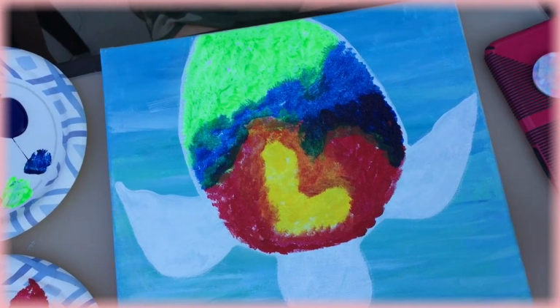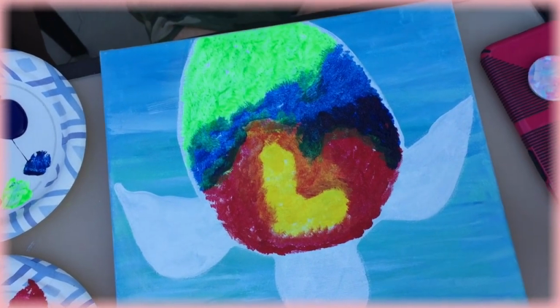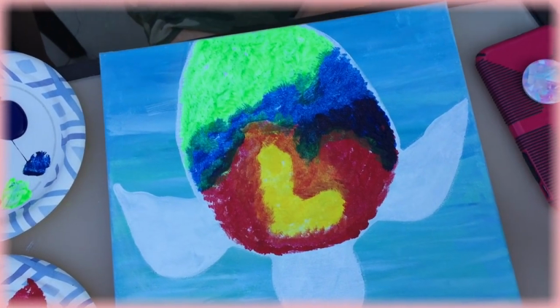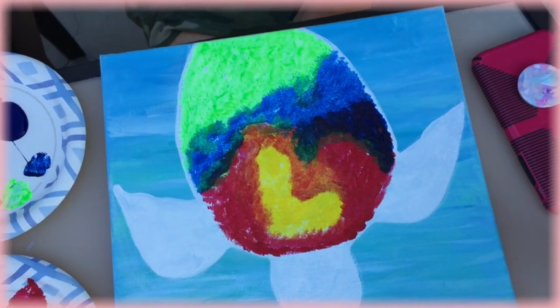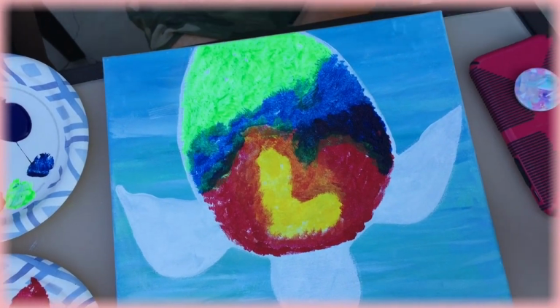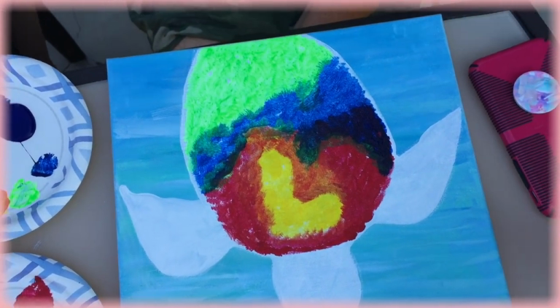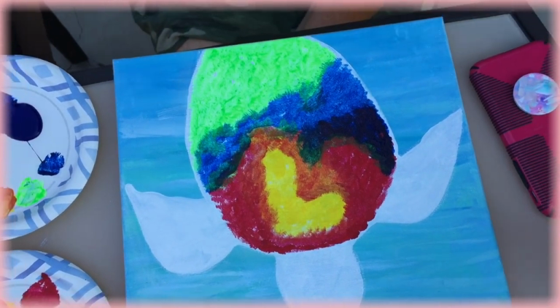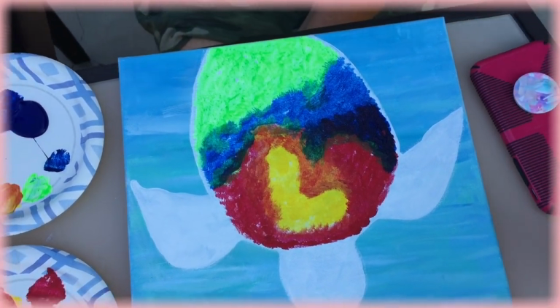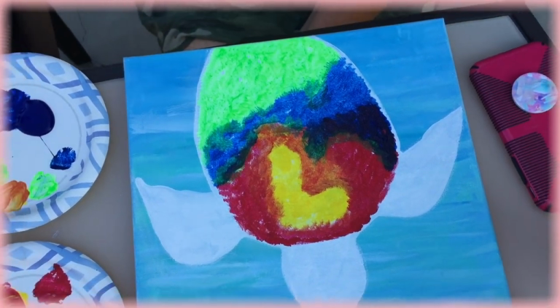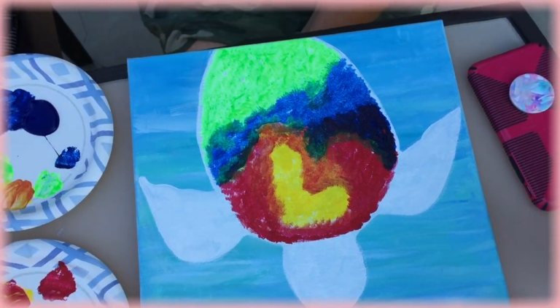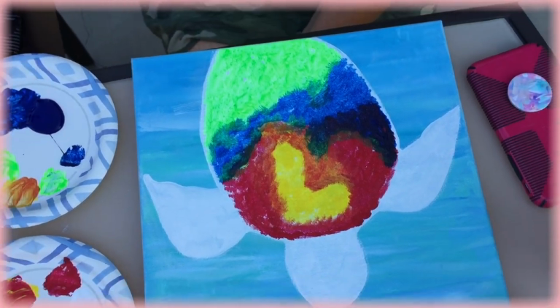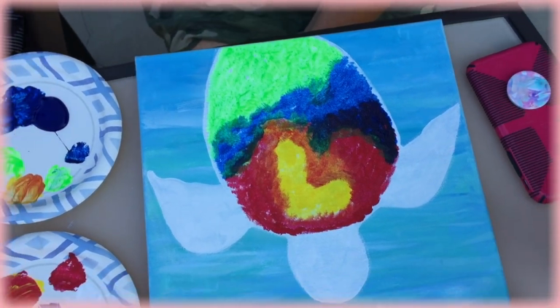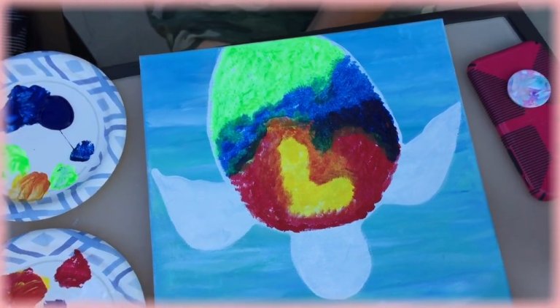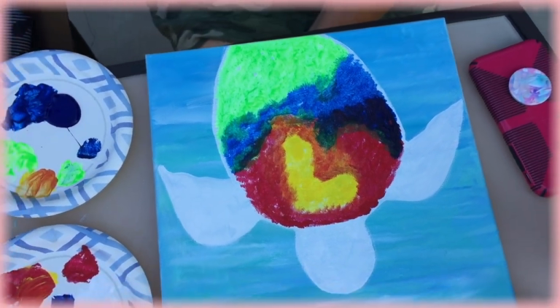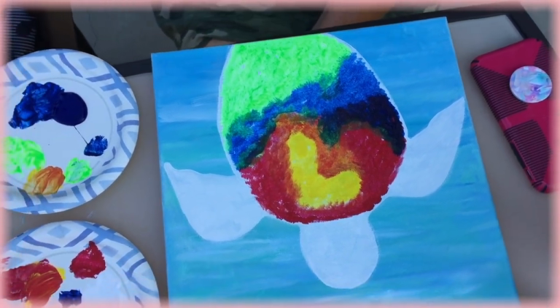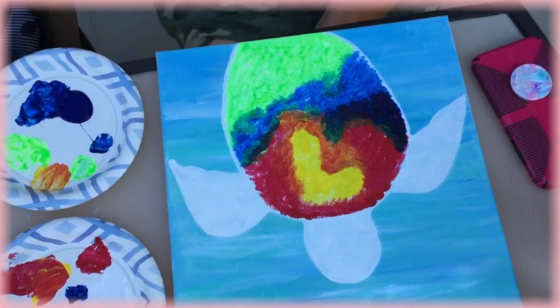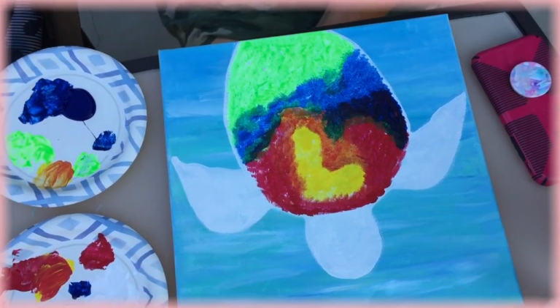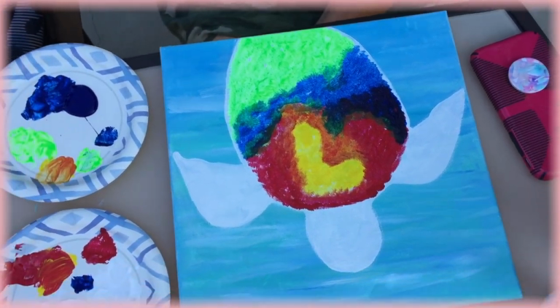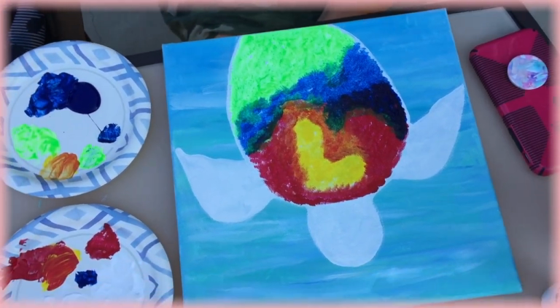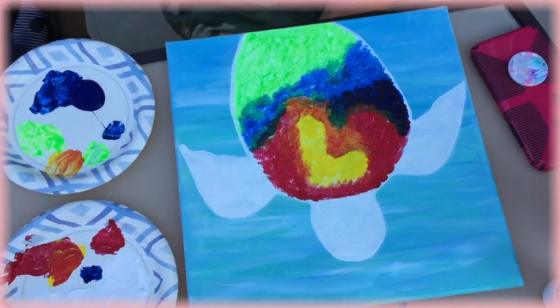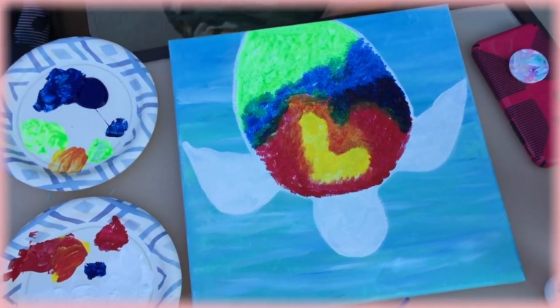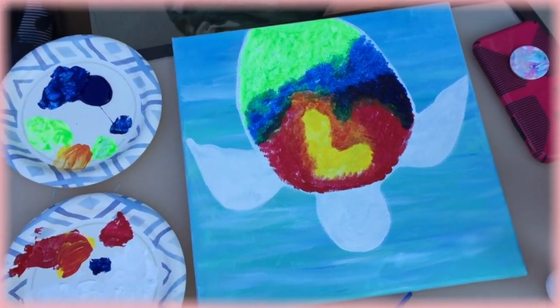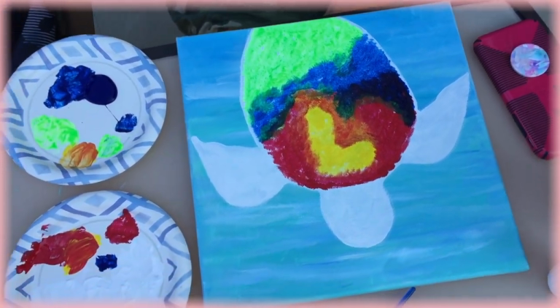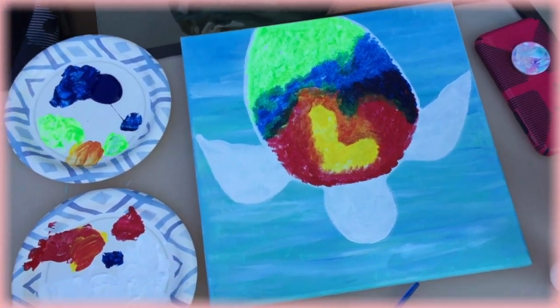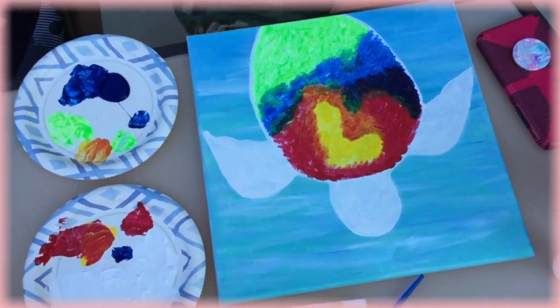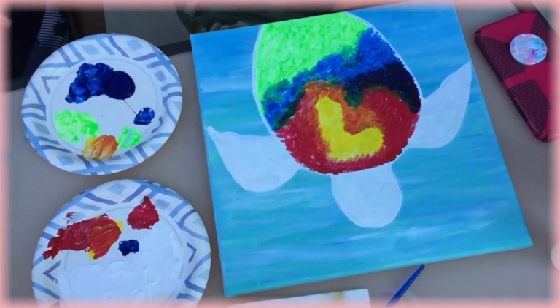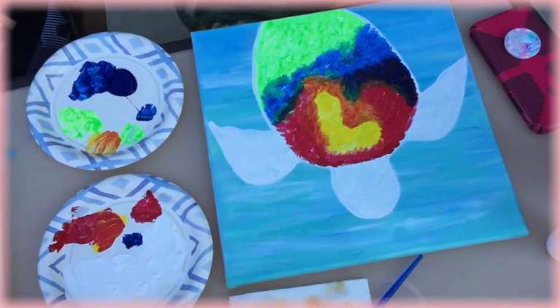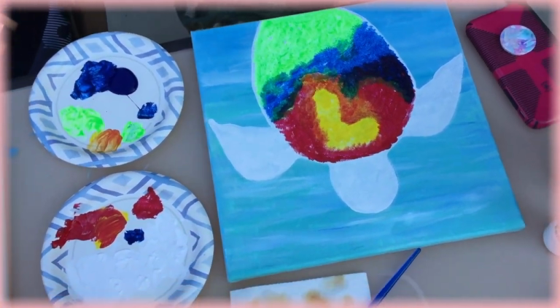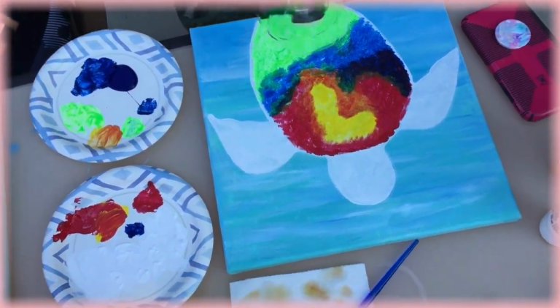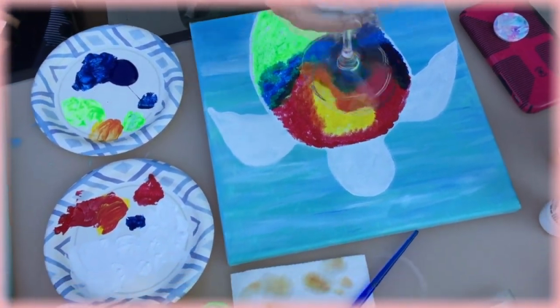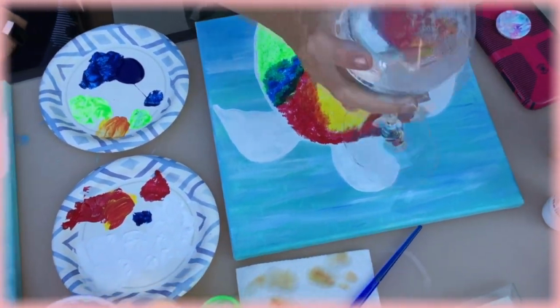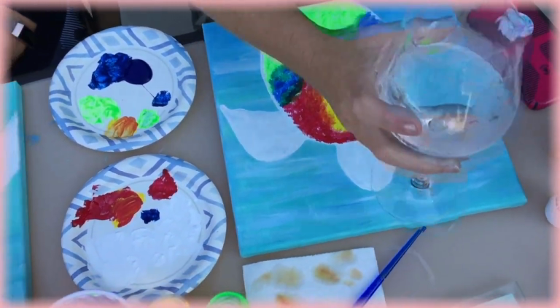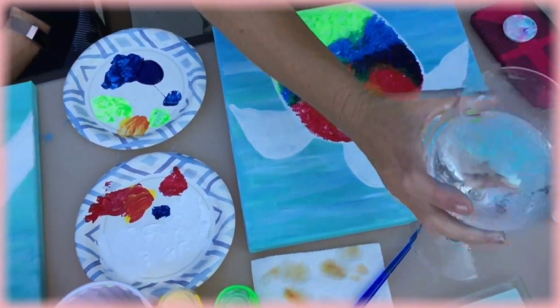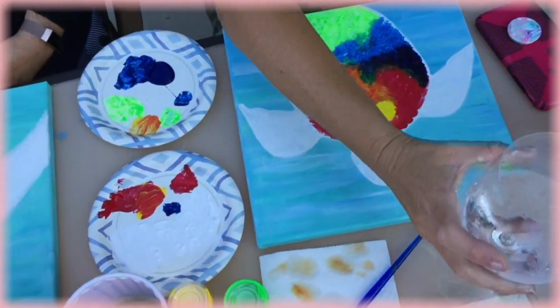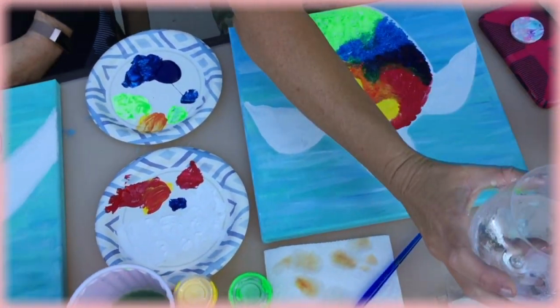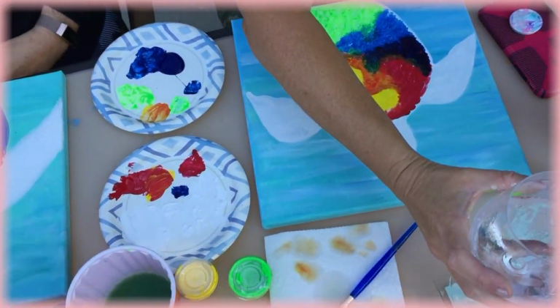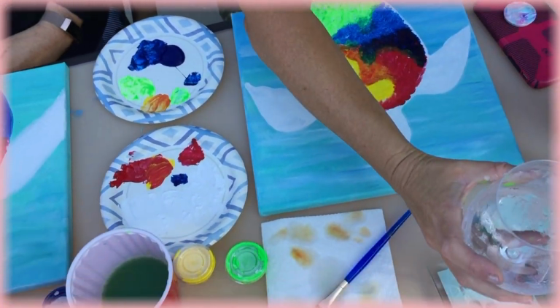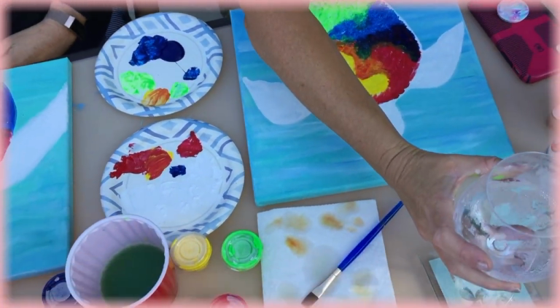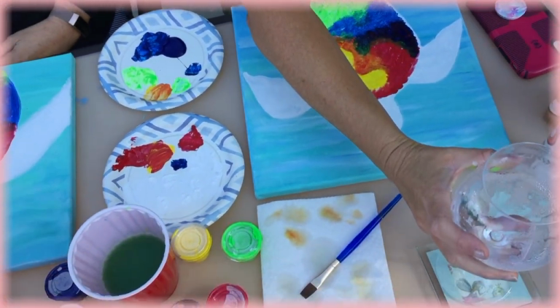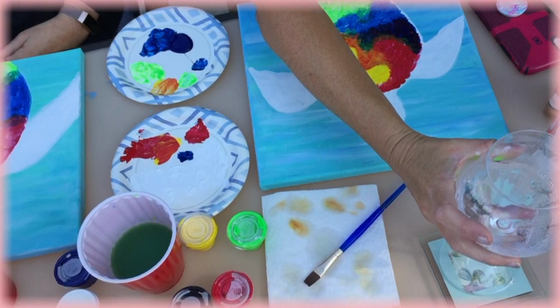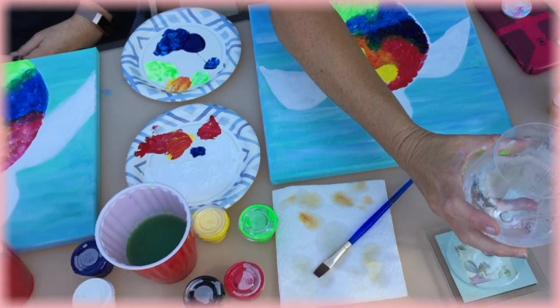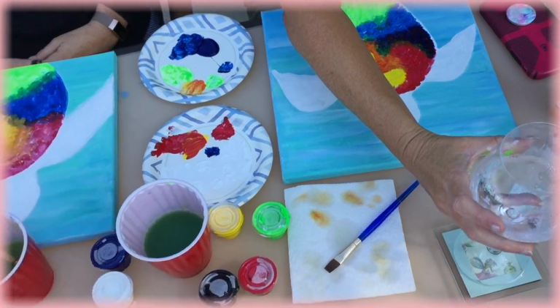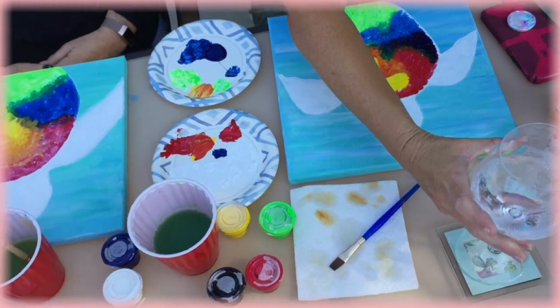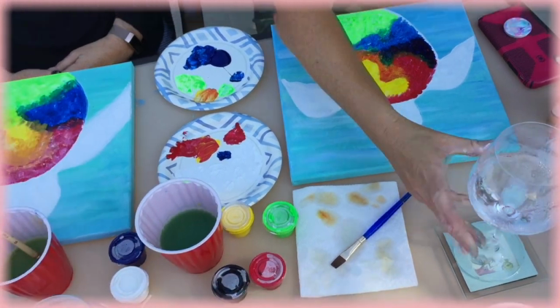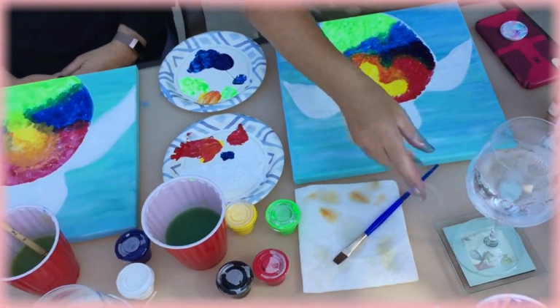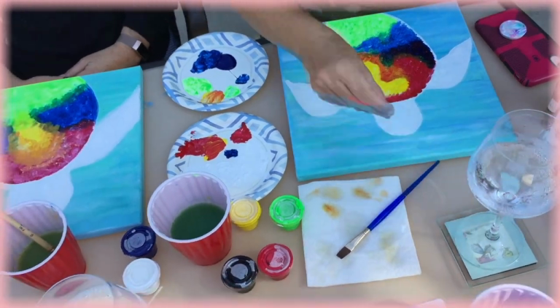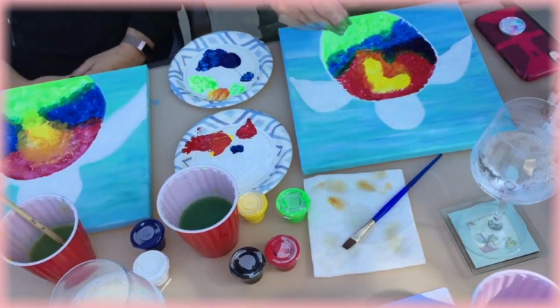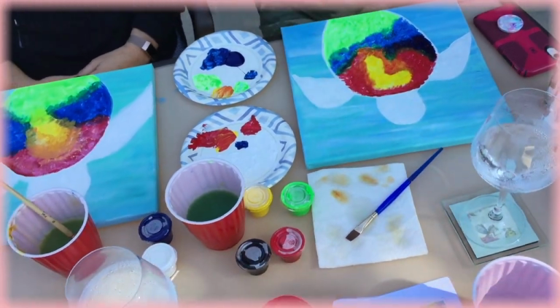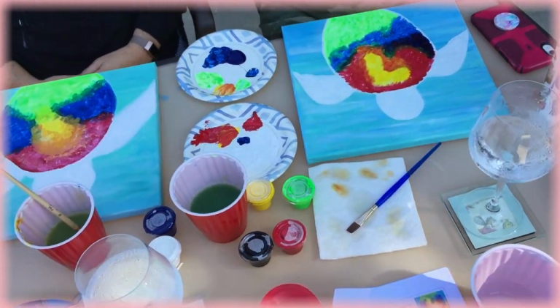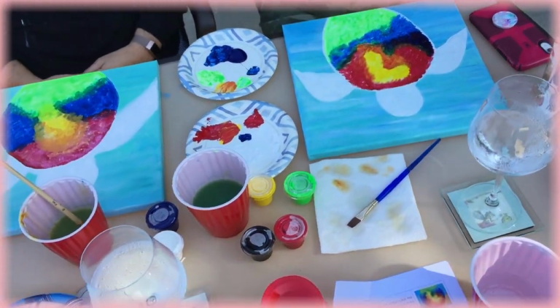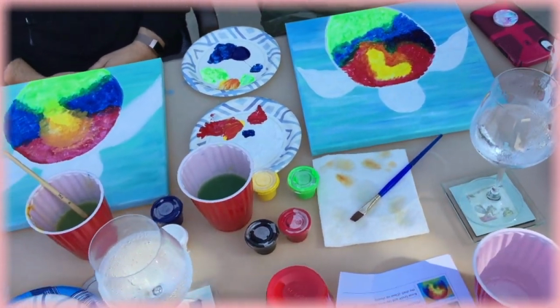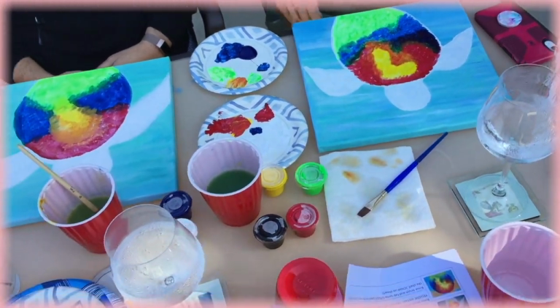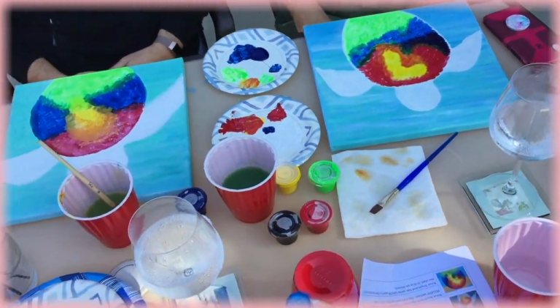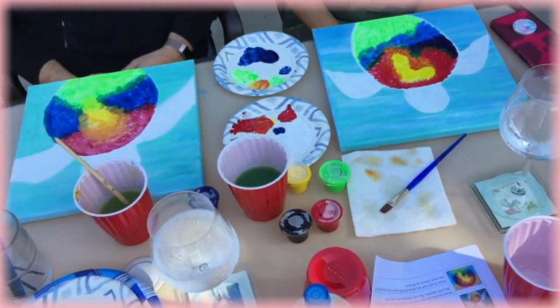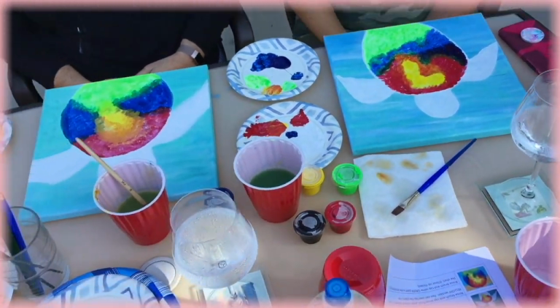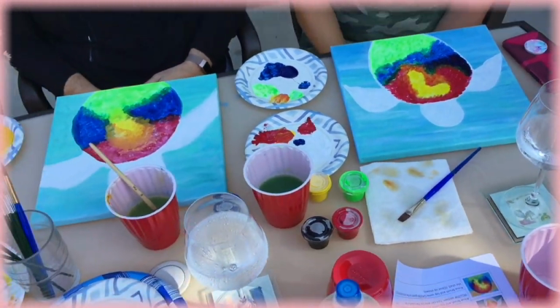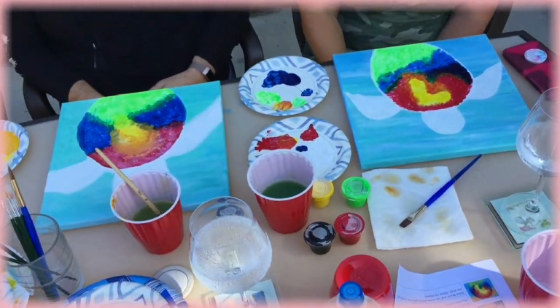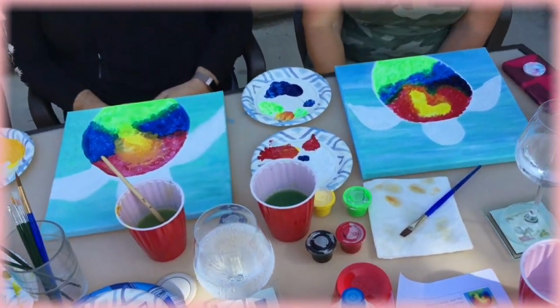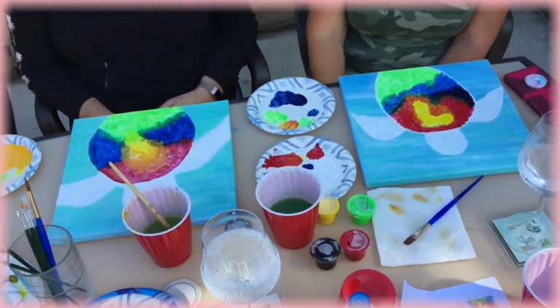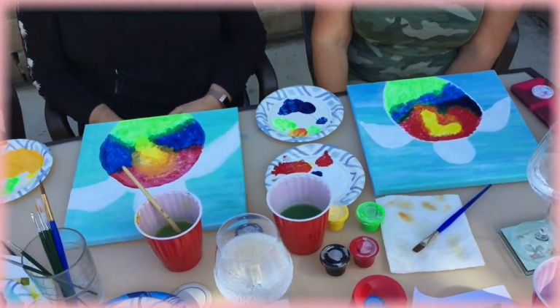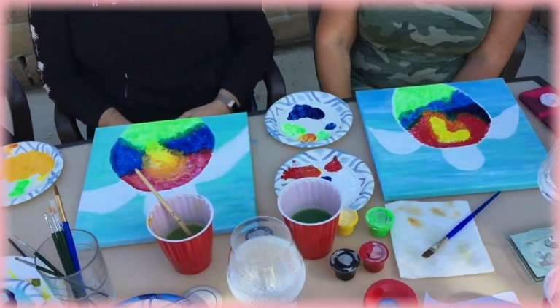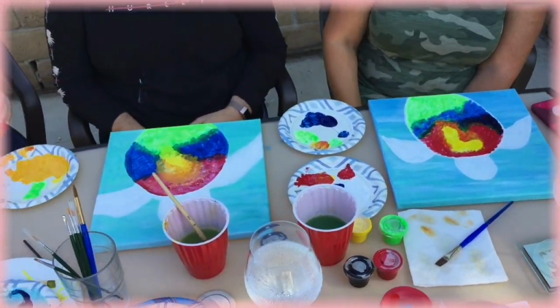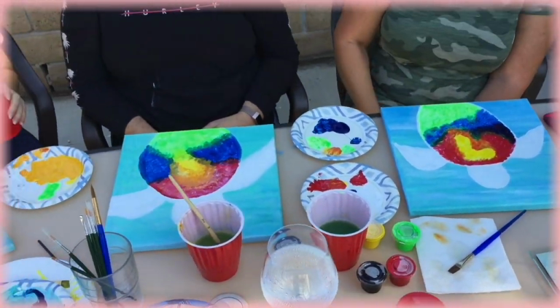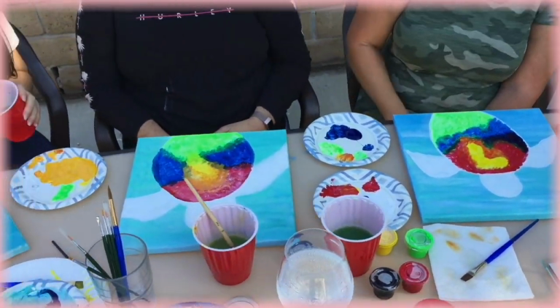So now that my background is painted in completely, I'm going to go ahead and clean off that big brush. We have to let it dry for 10 minutes.